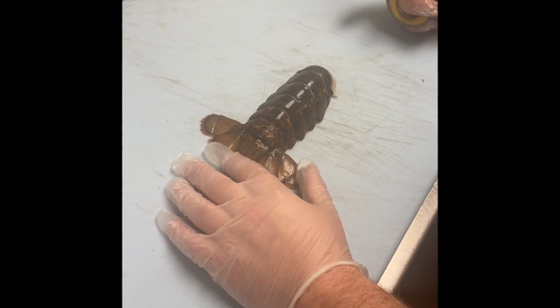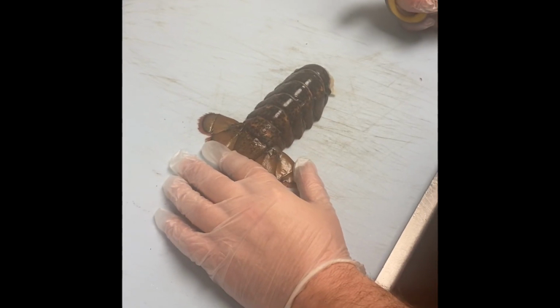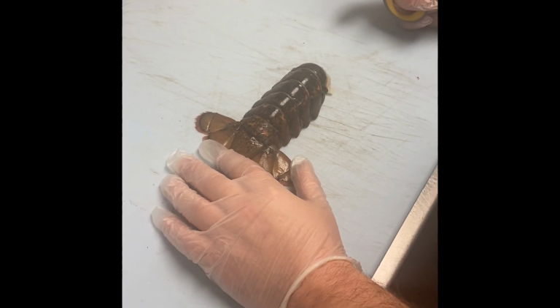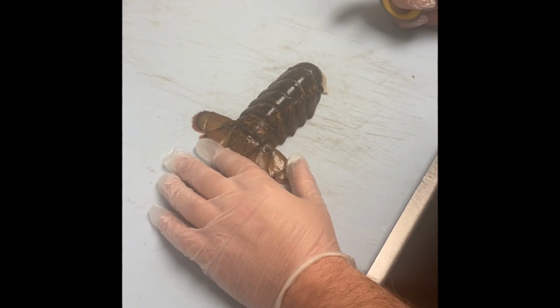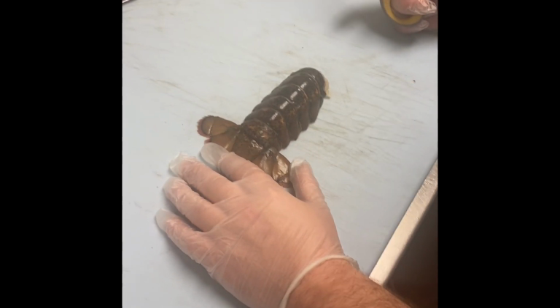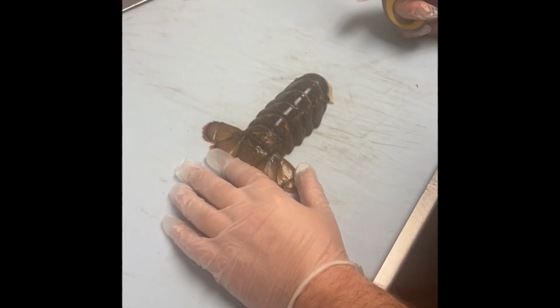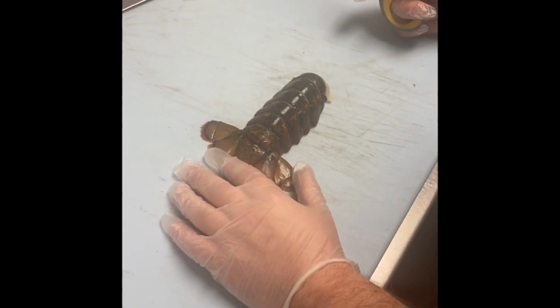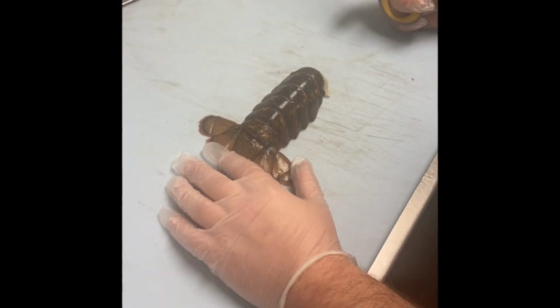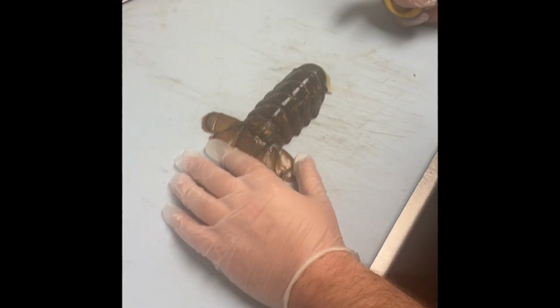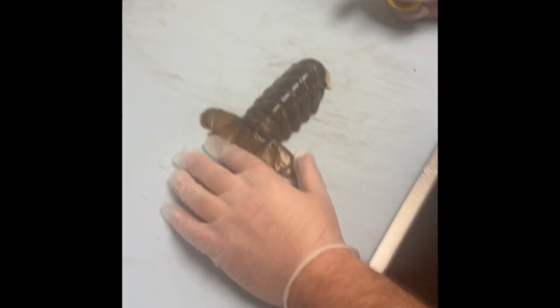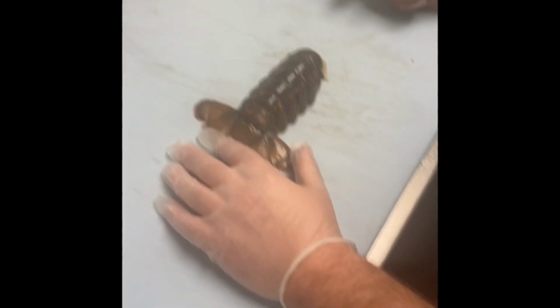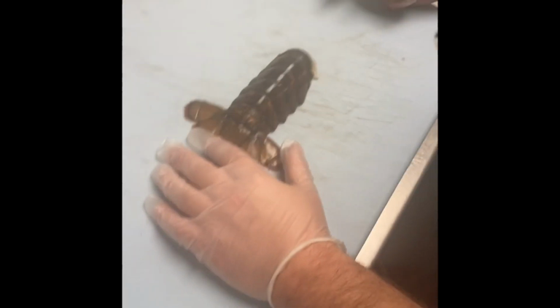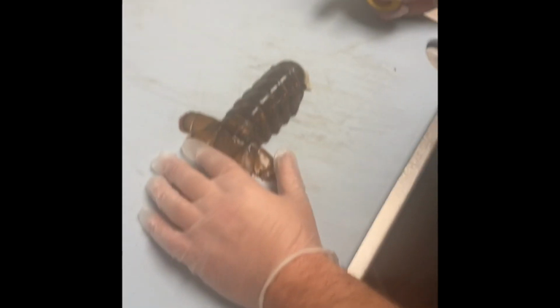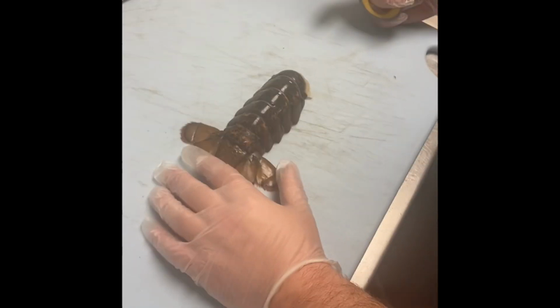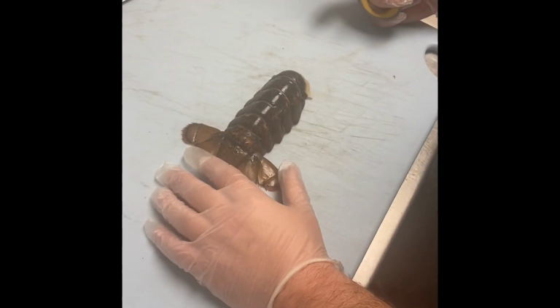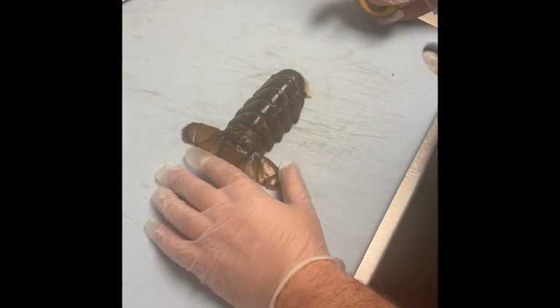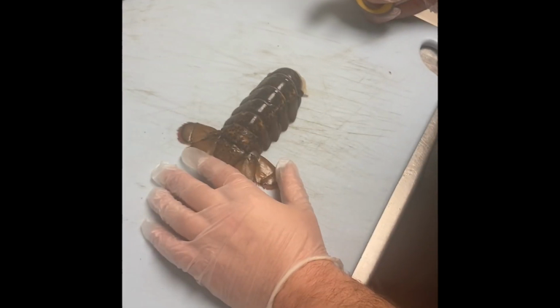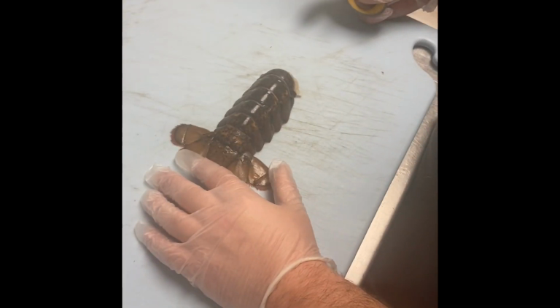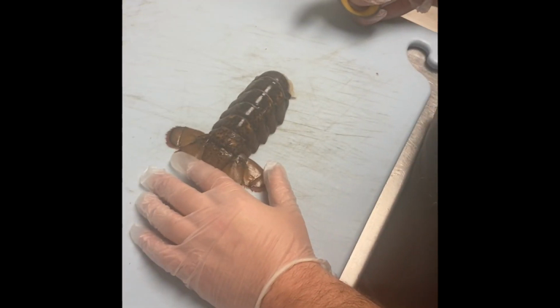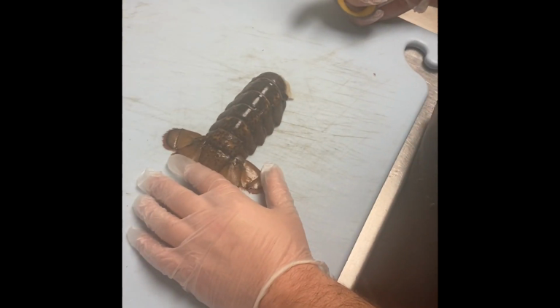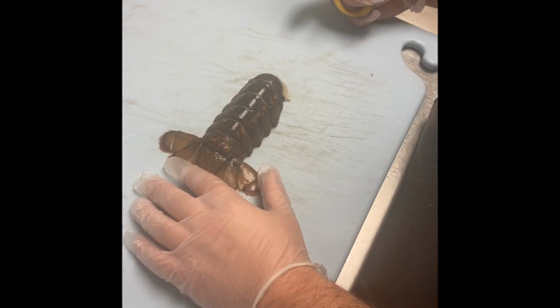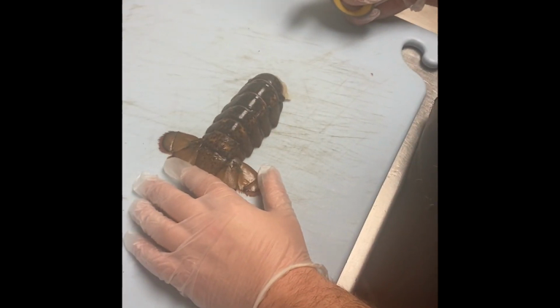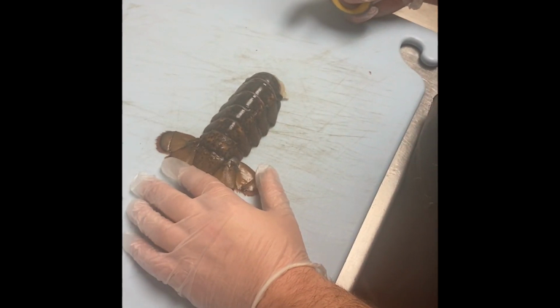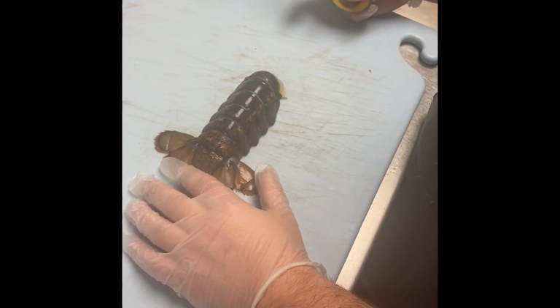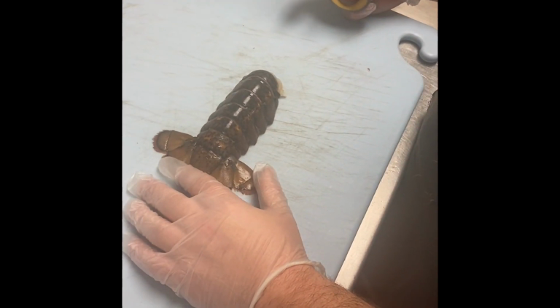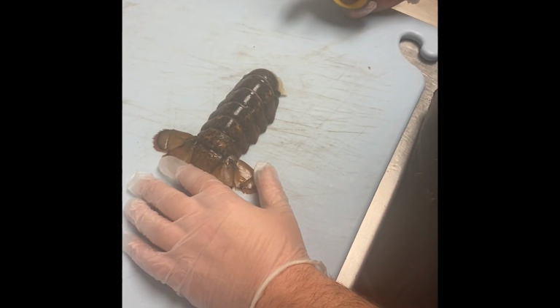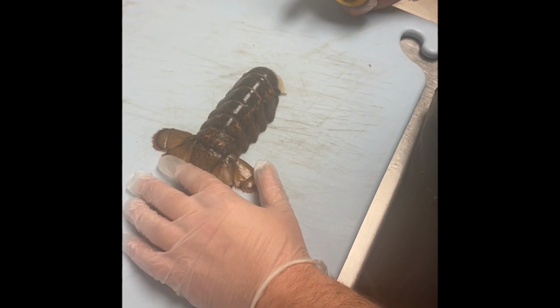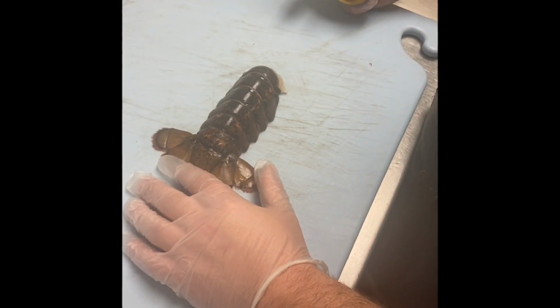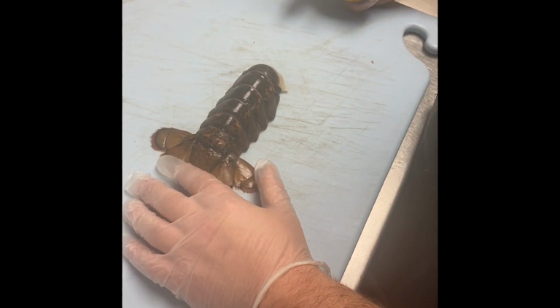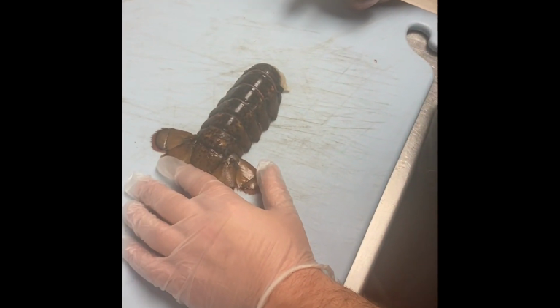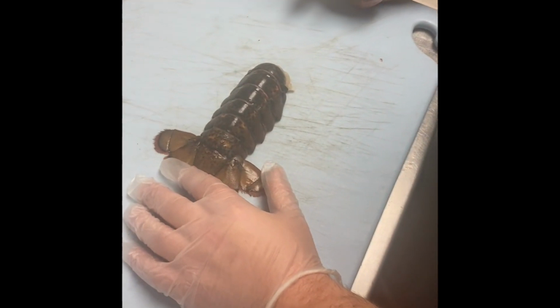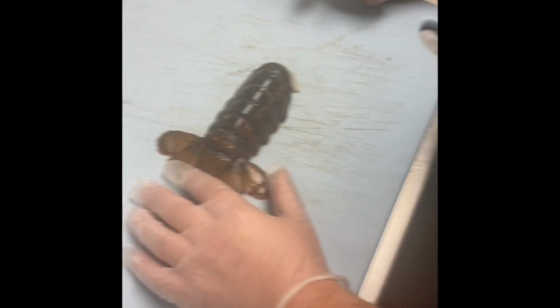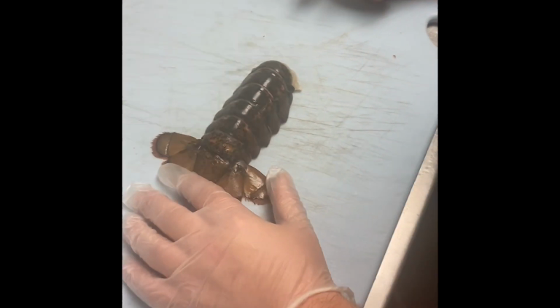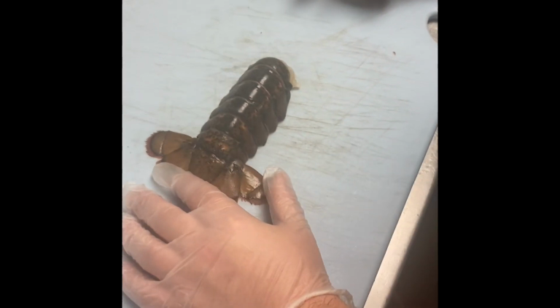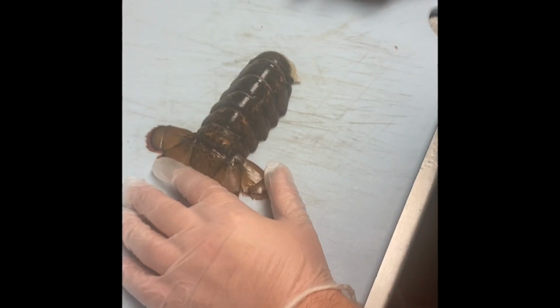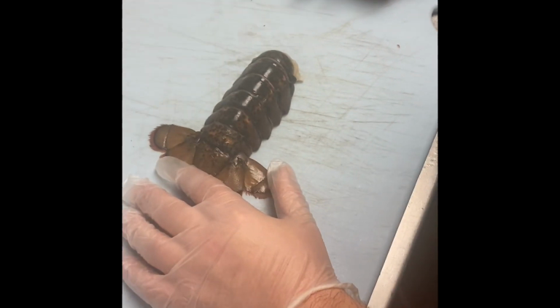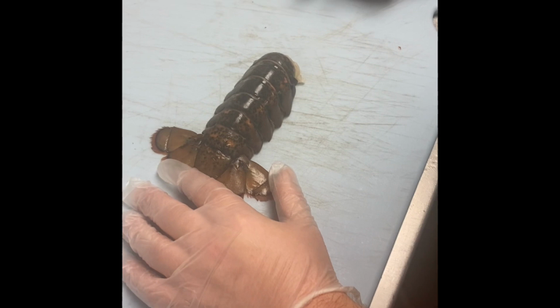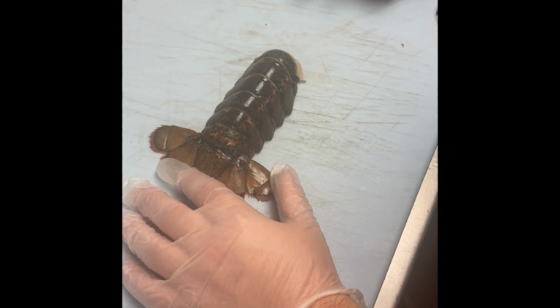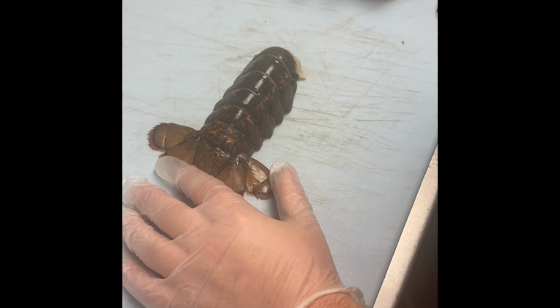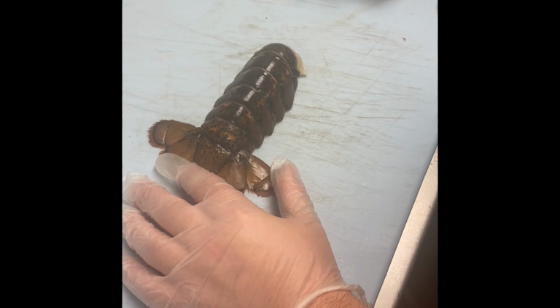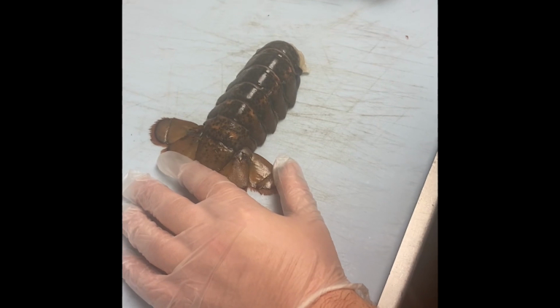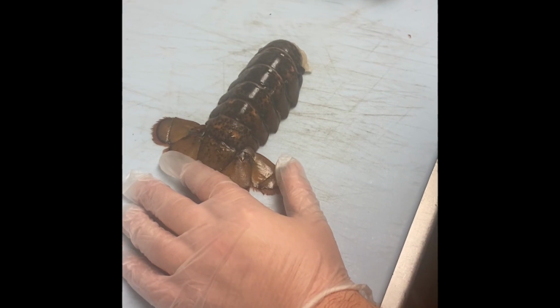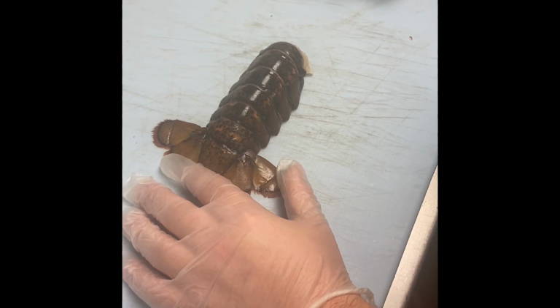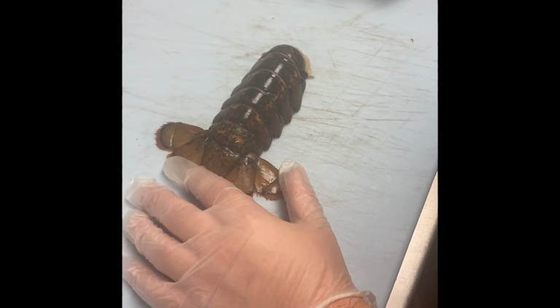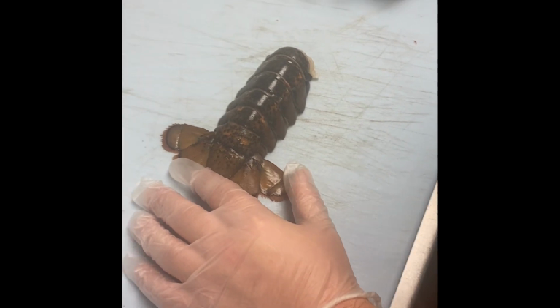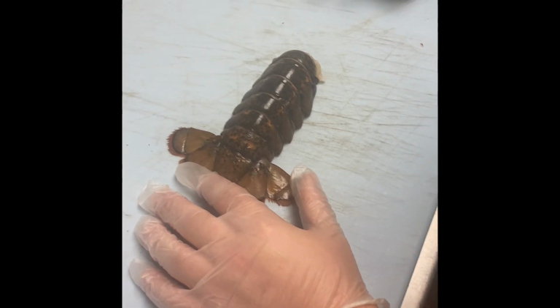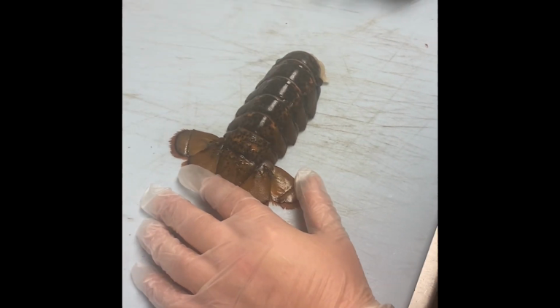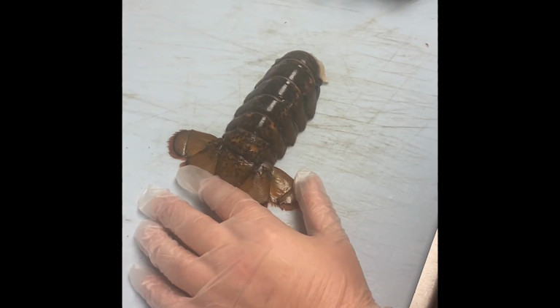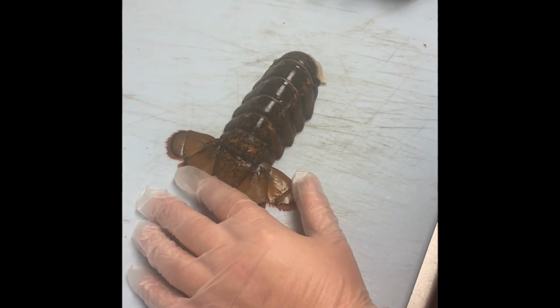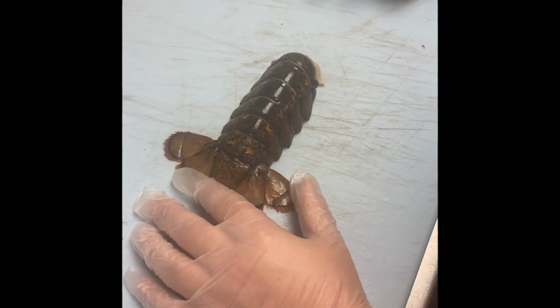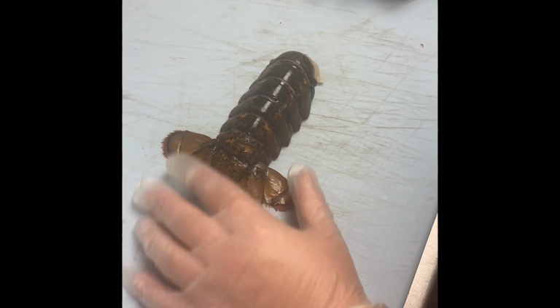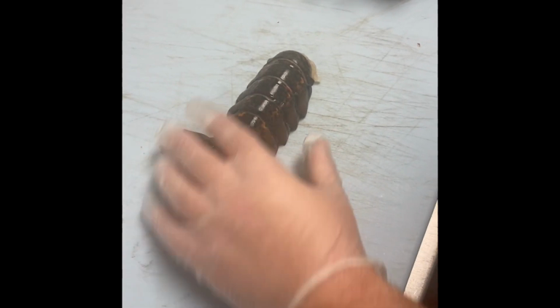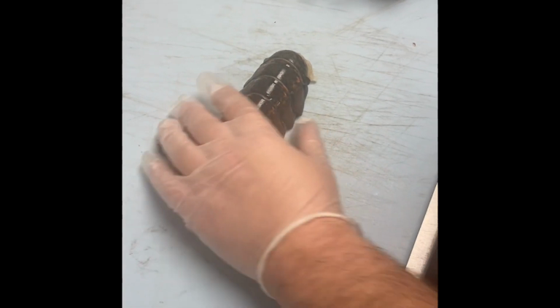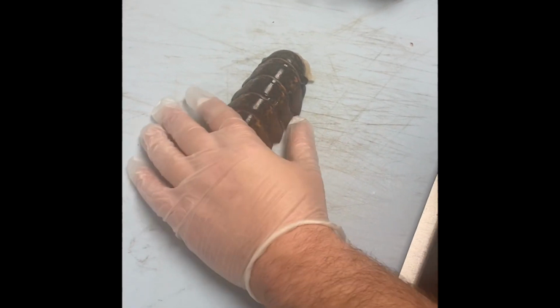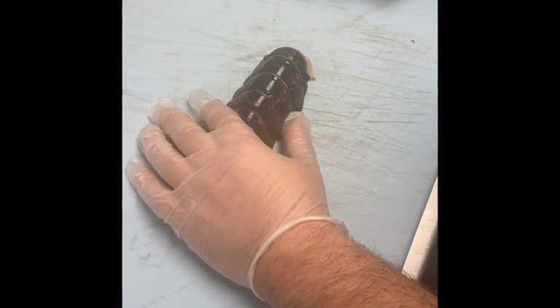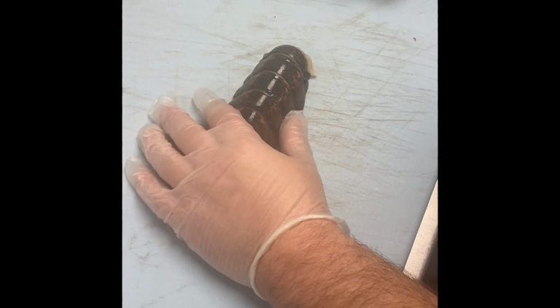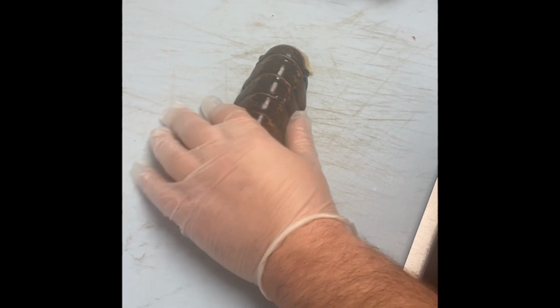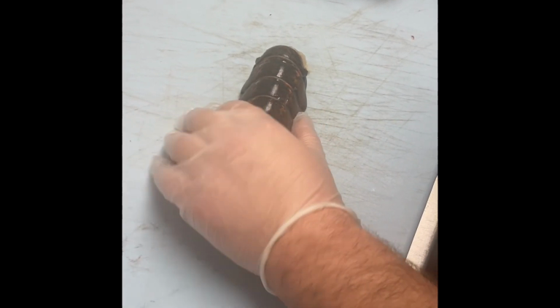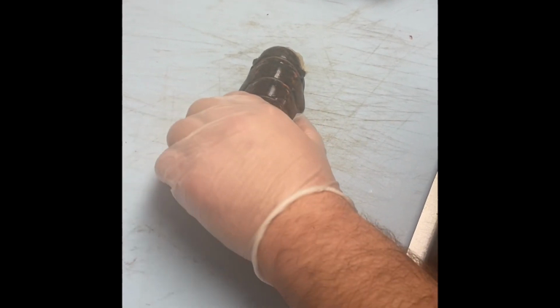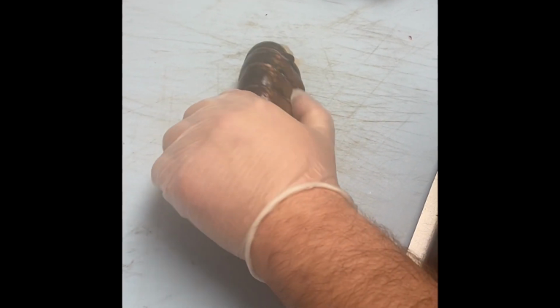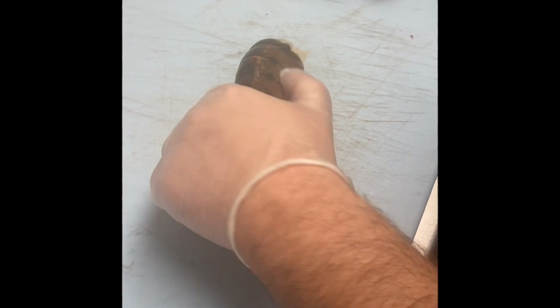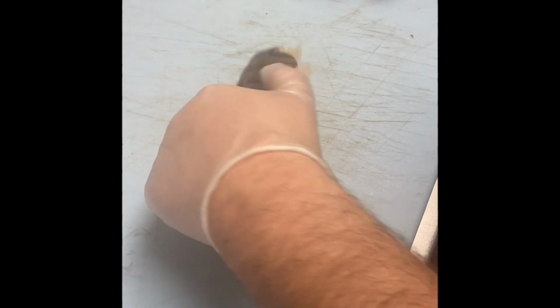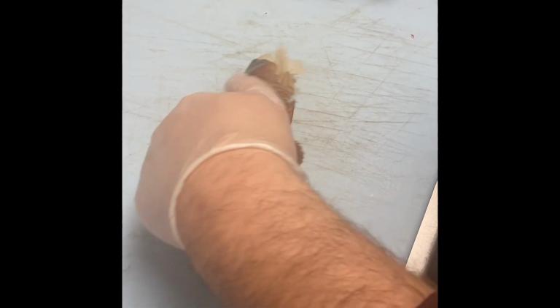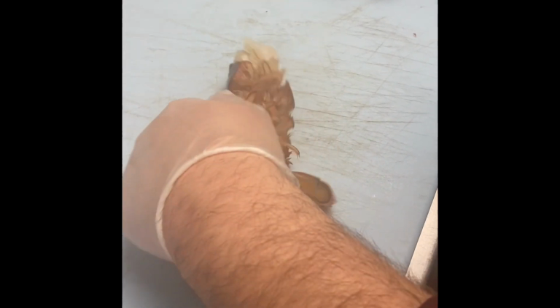Hey everyone, we're here doing the New Year's Eve special for this year. We're gonna start by butchering the lobster. We should have this done well before service.